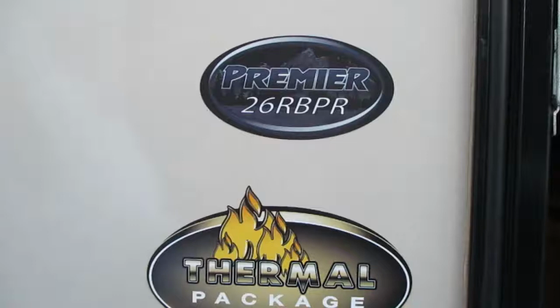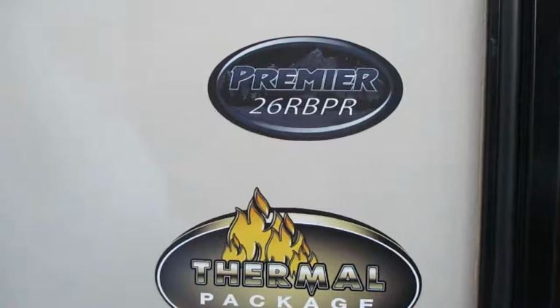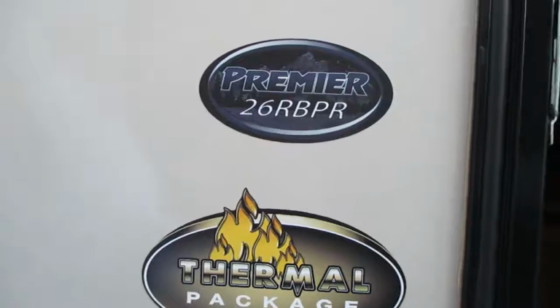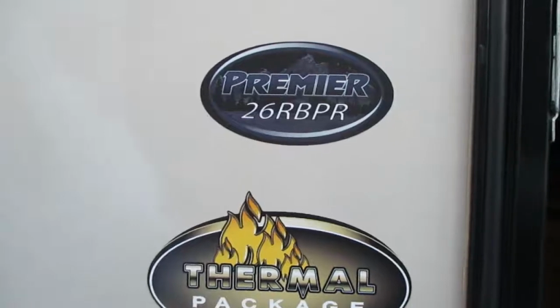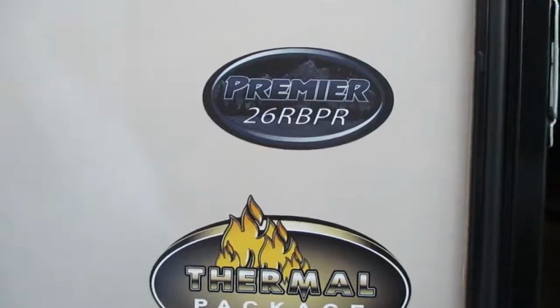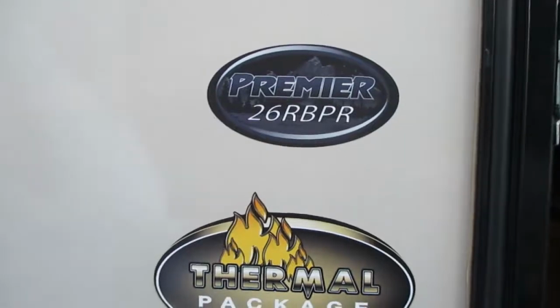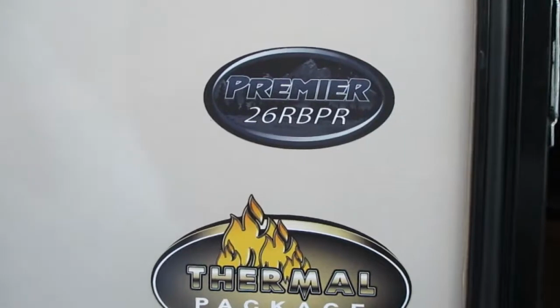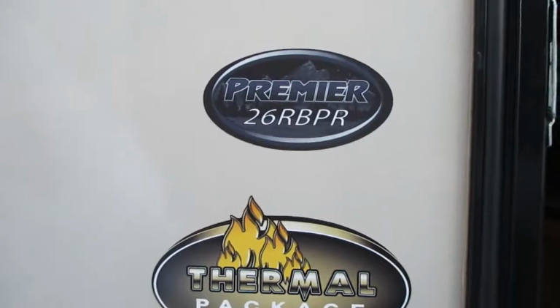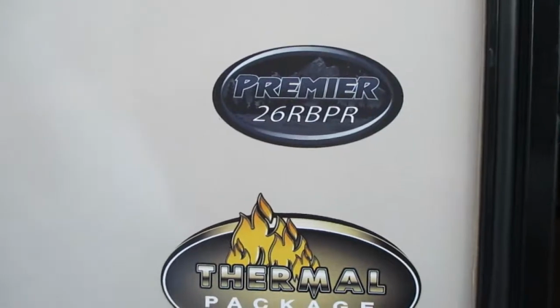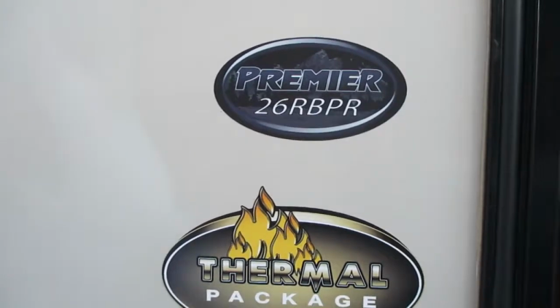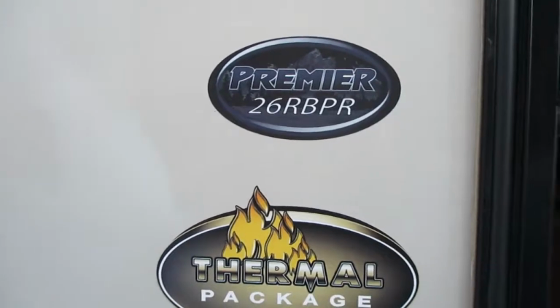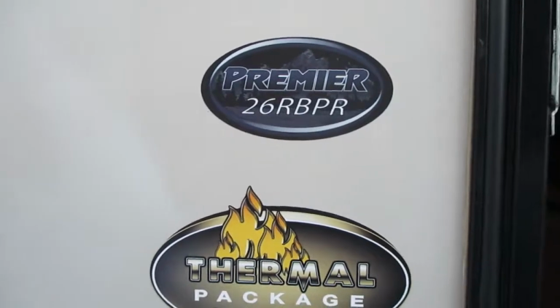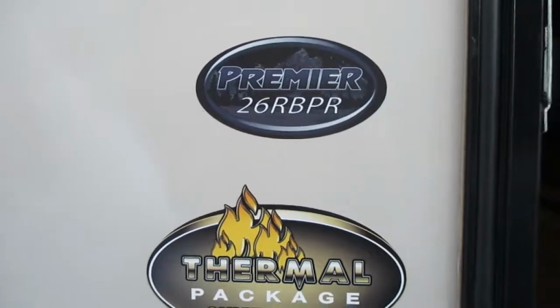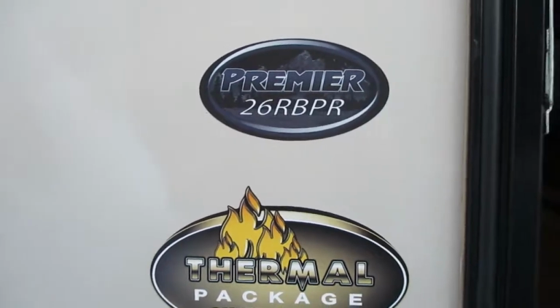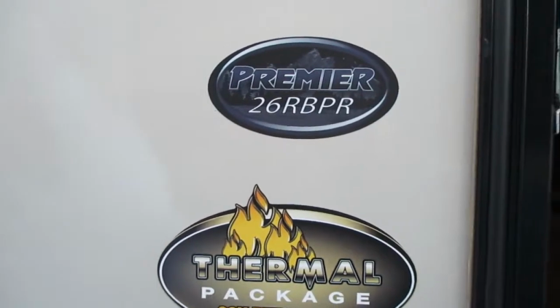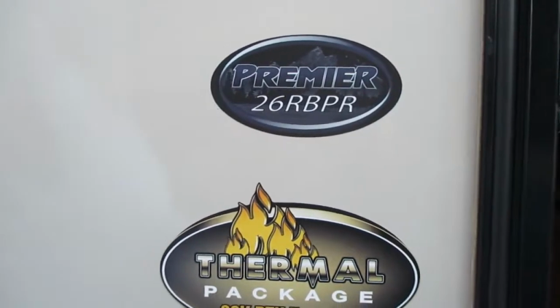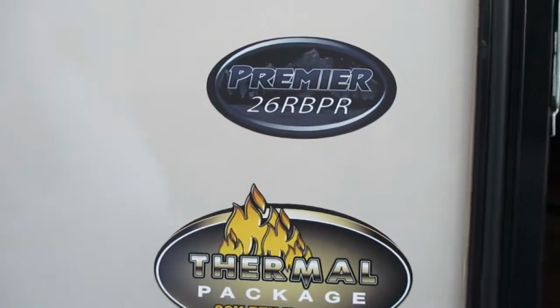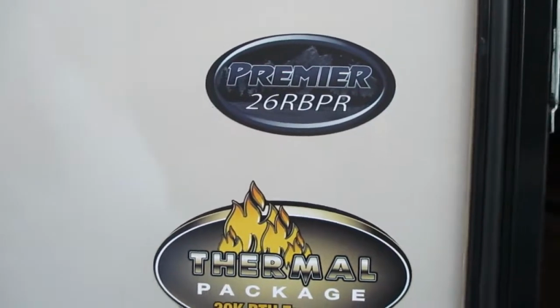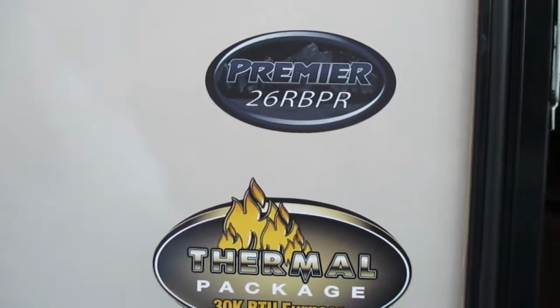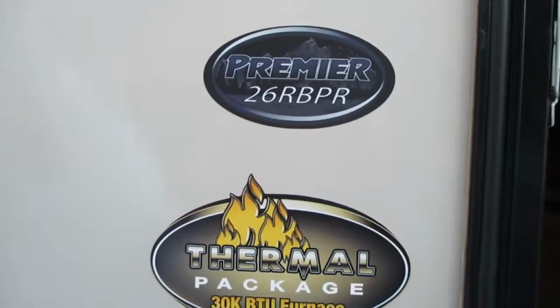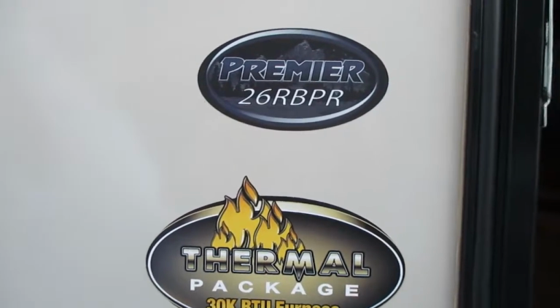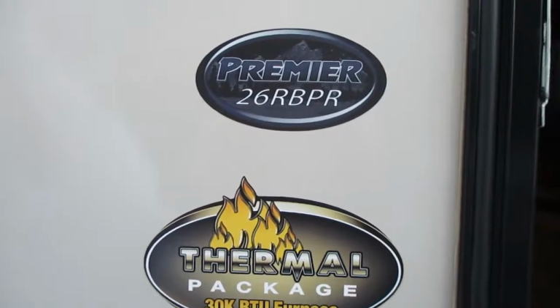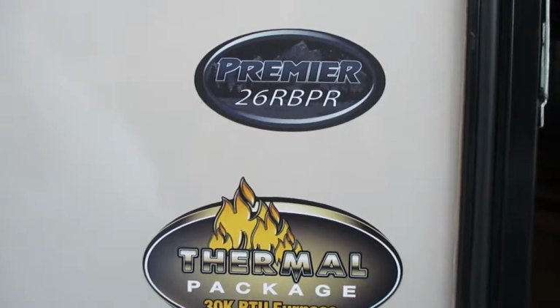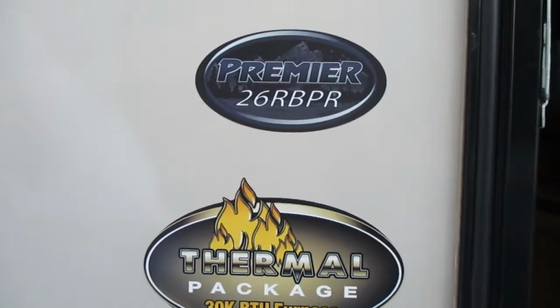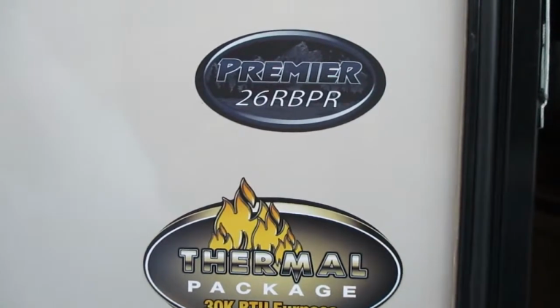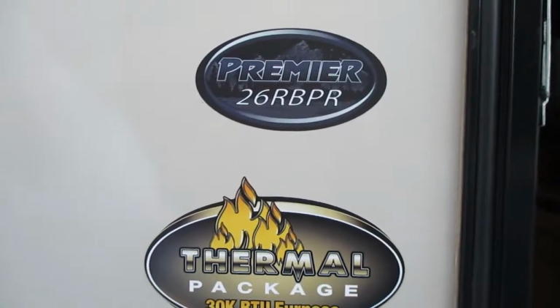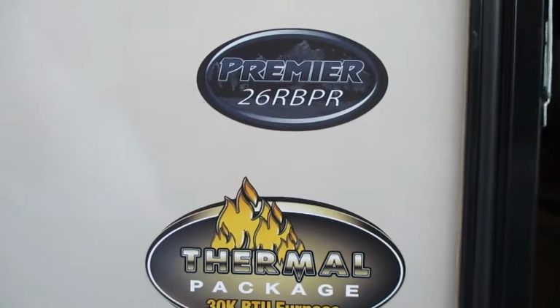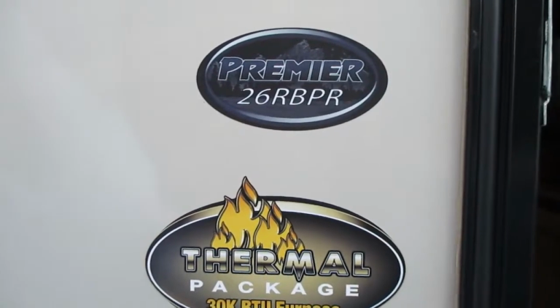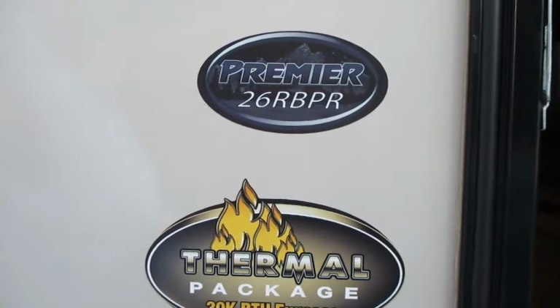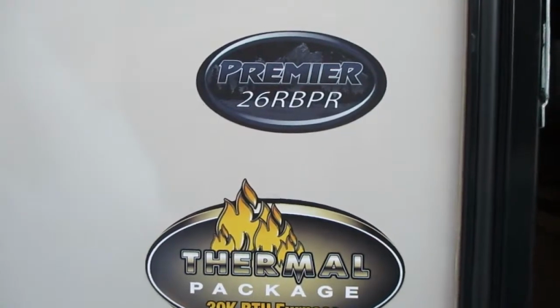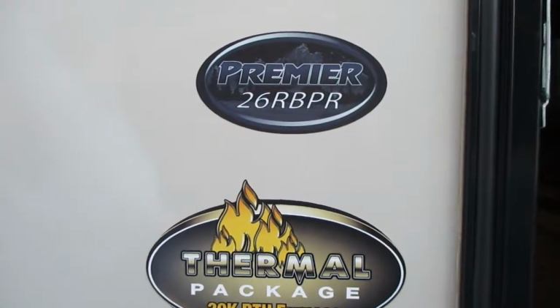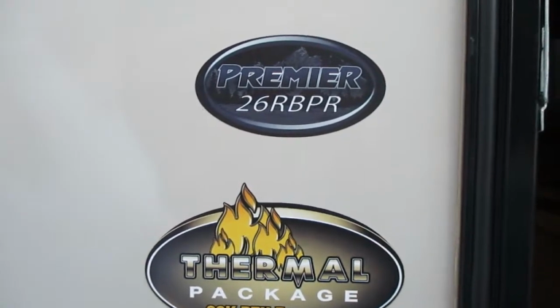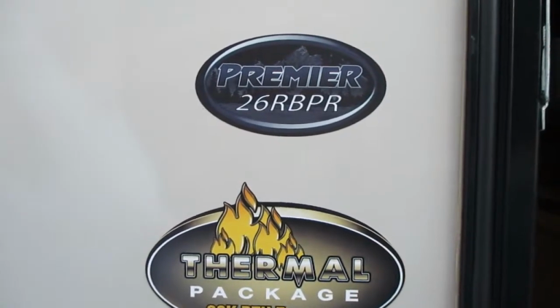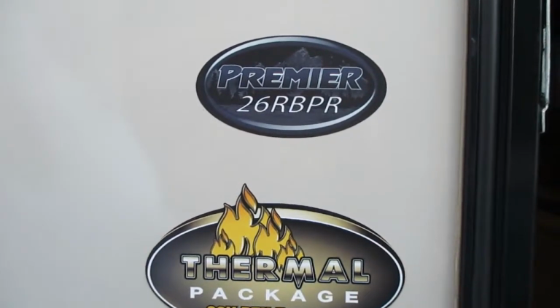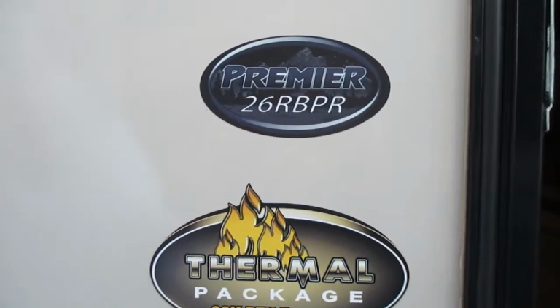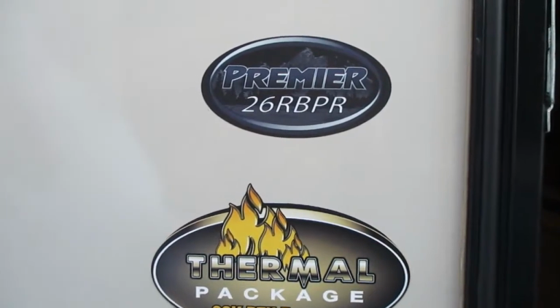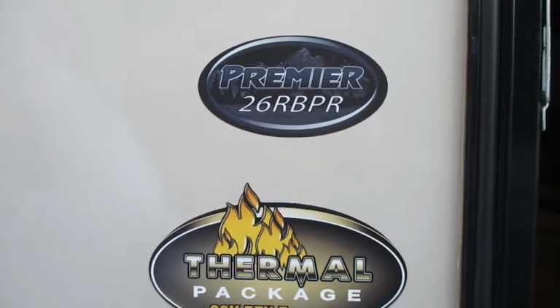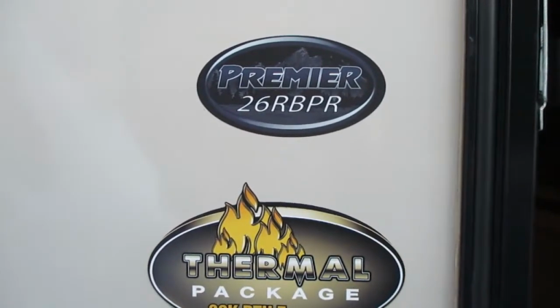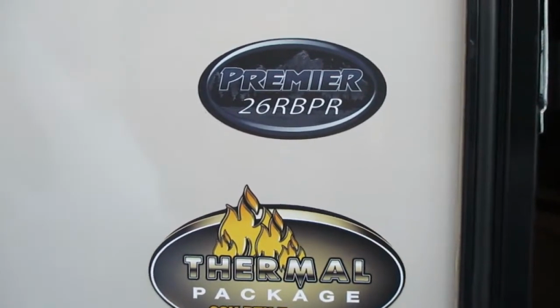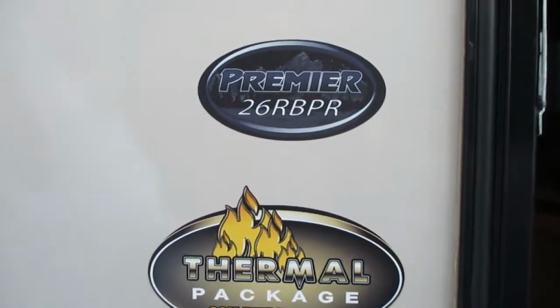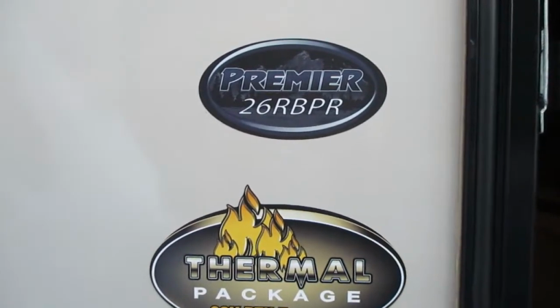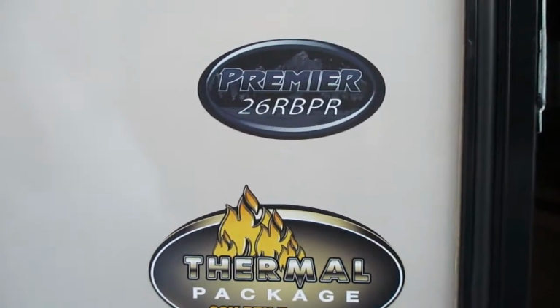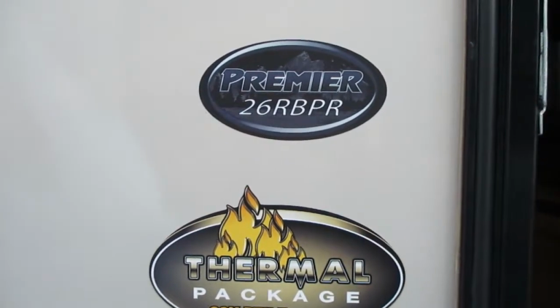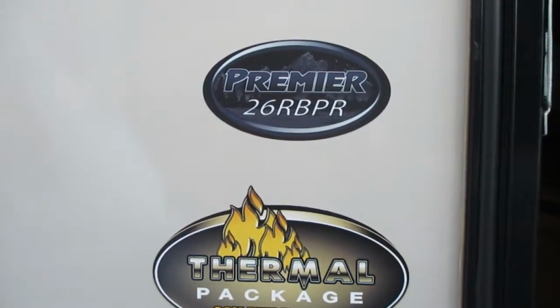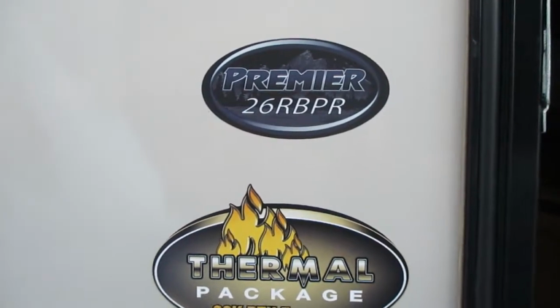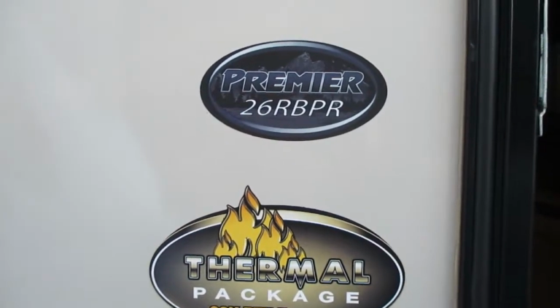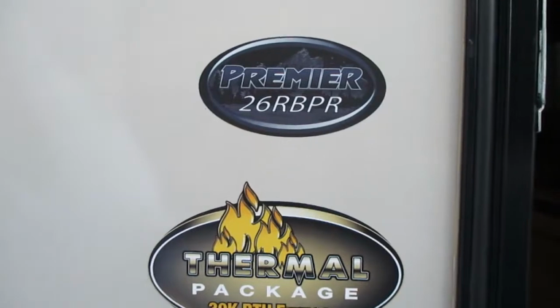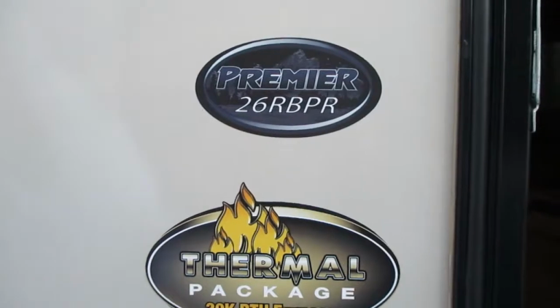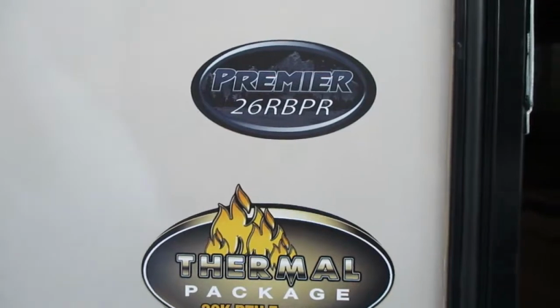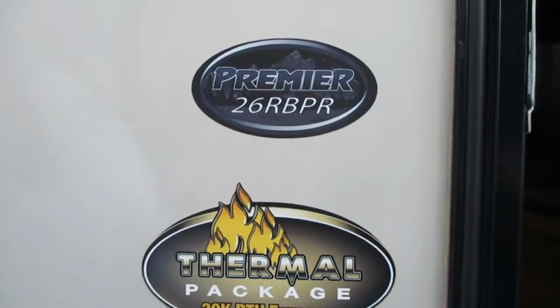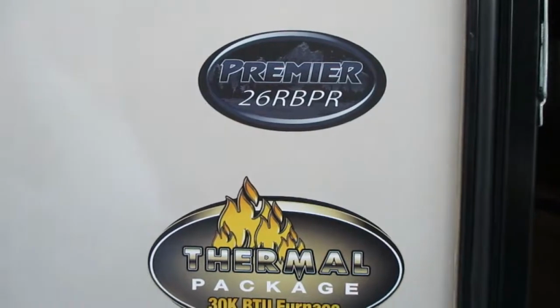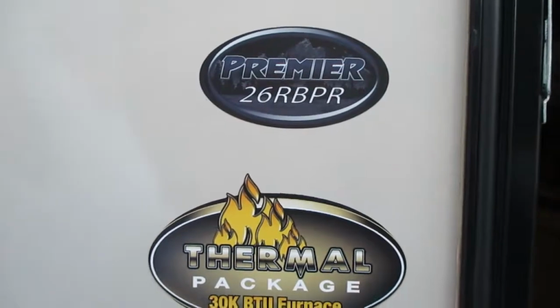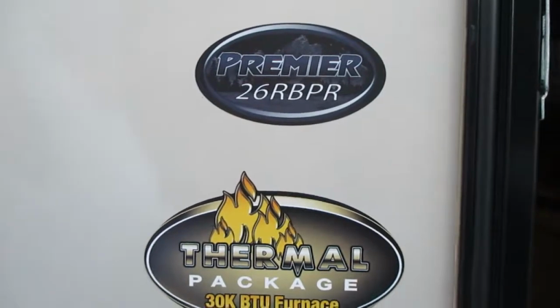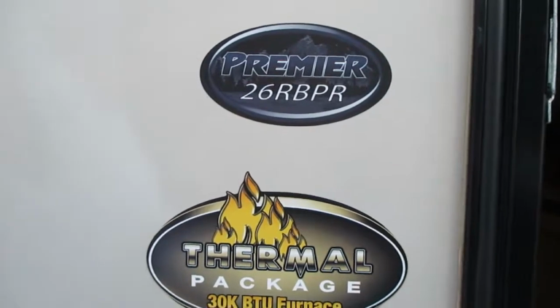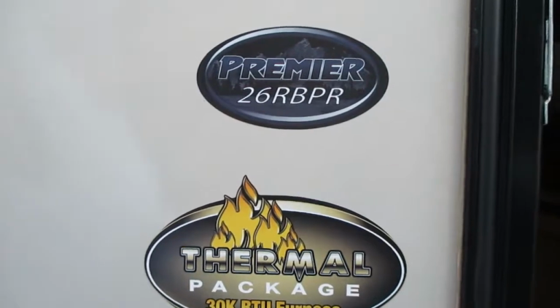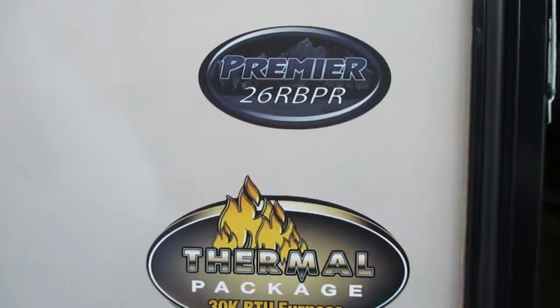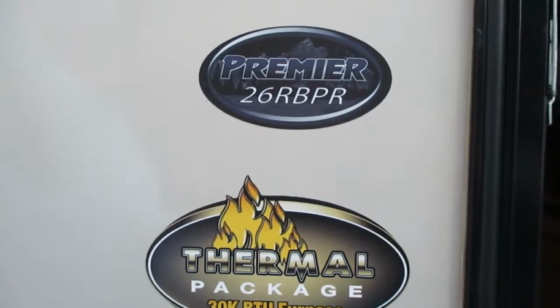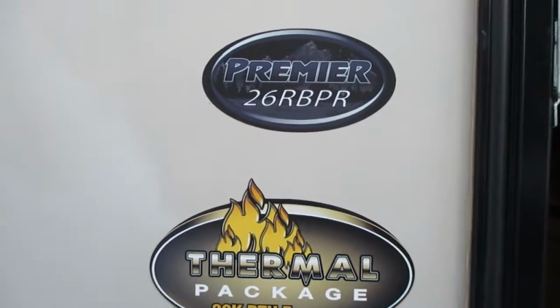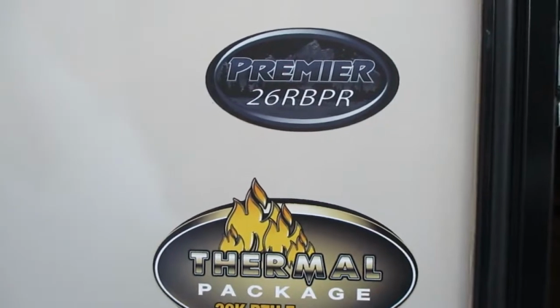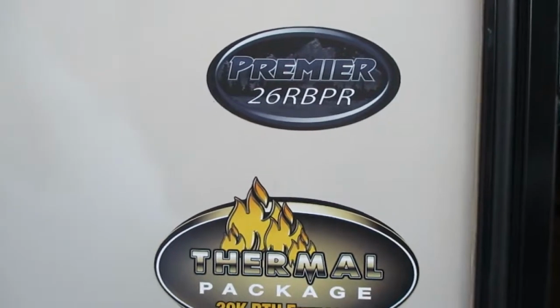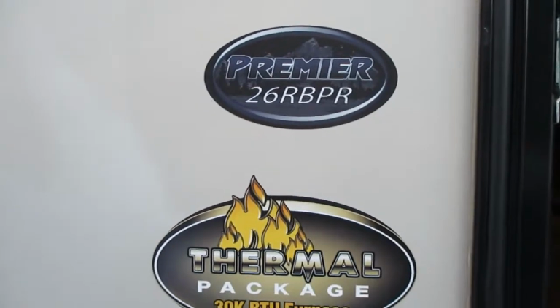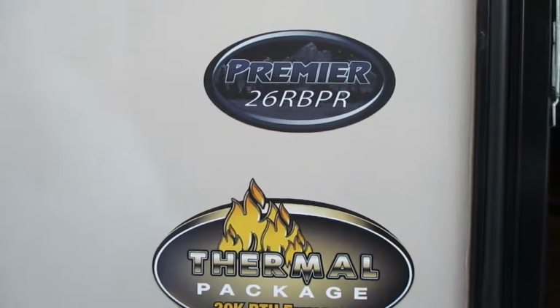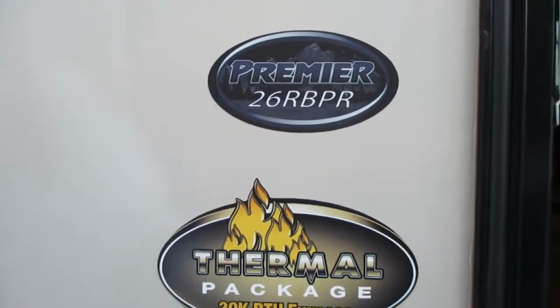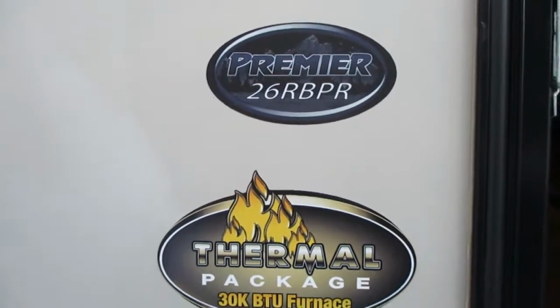Good afternoon everybody, this is Josh Borsham with Edwards RVs. I'm going to walk through the 26 RBPR today with you.